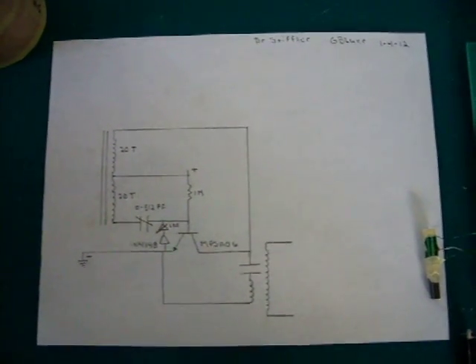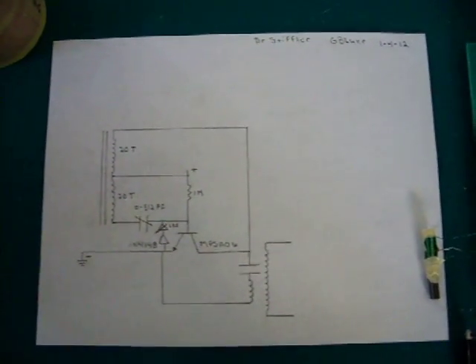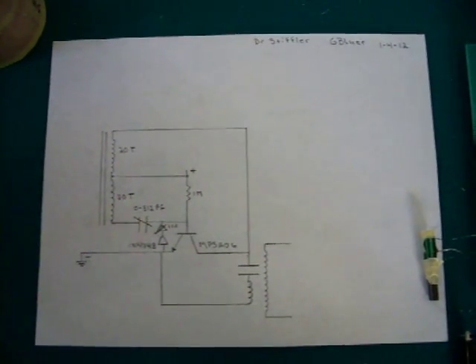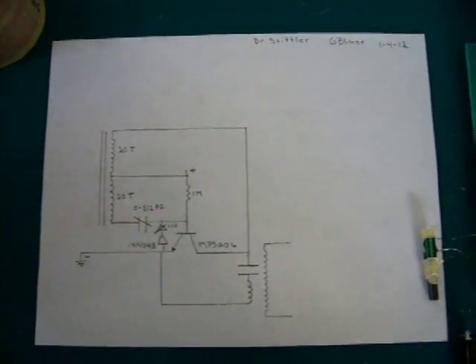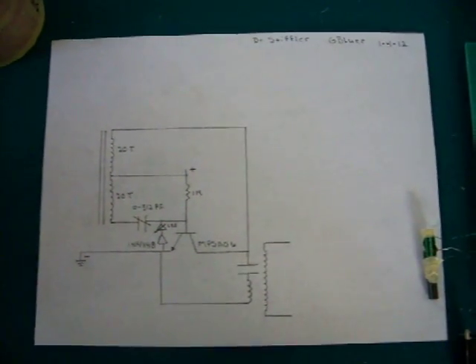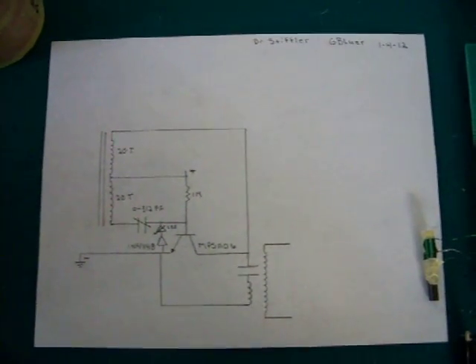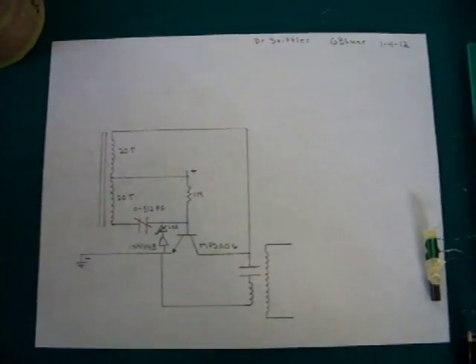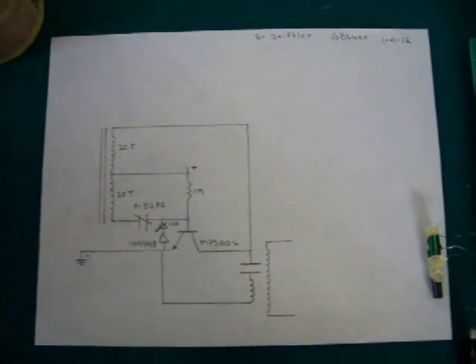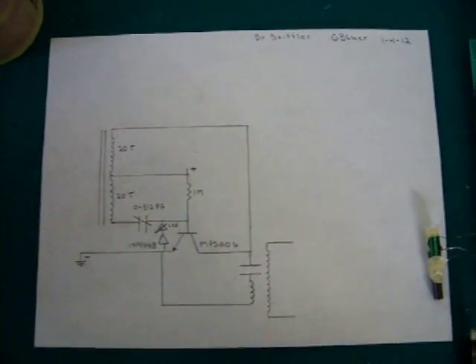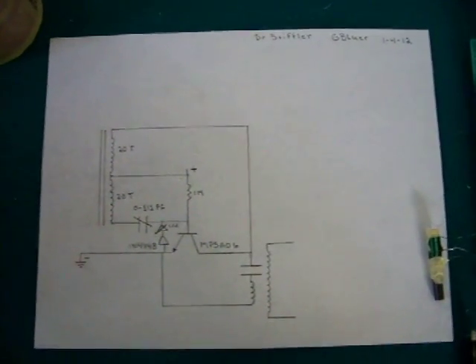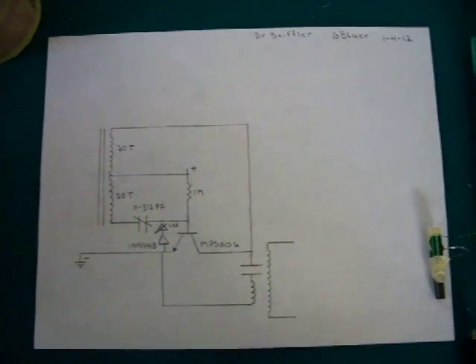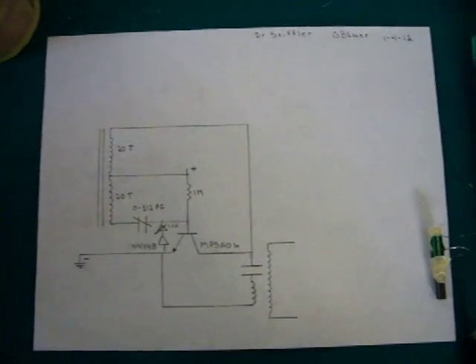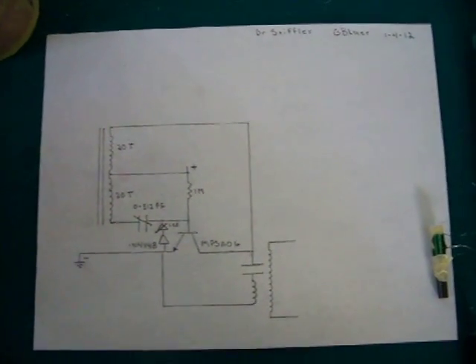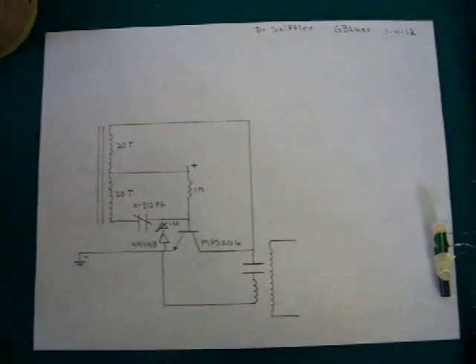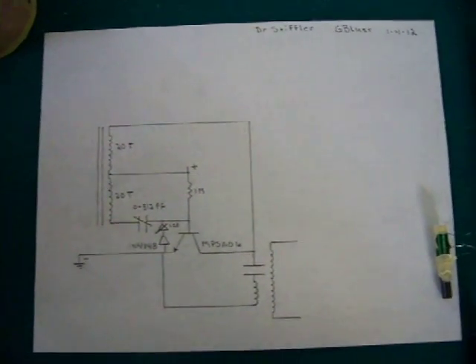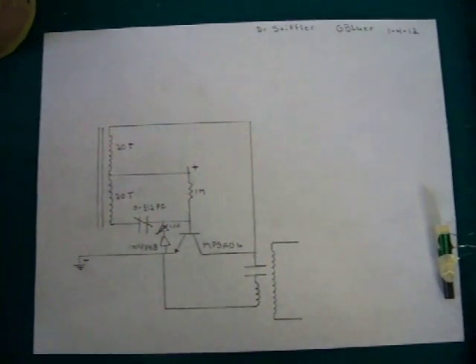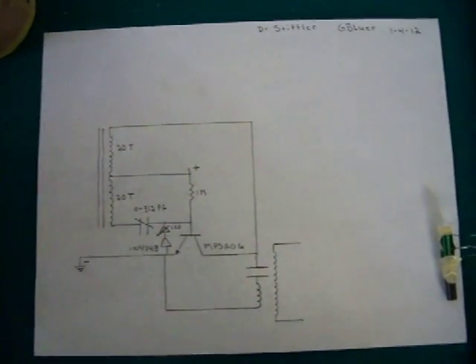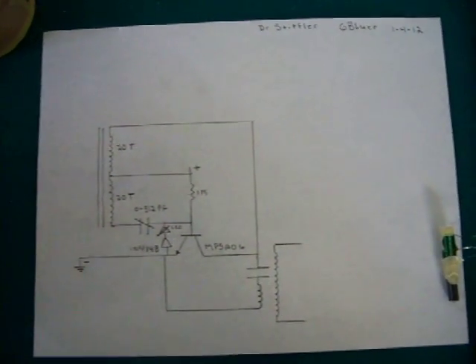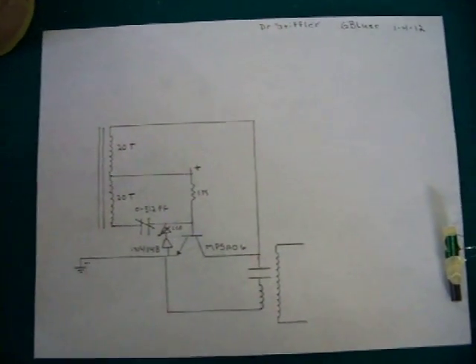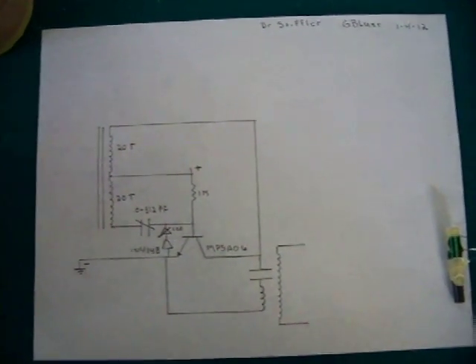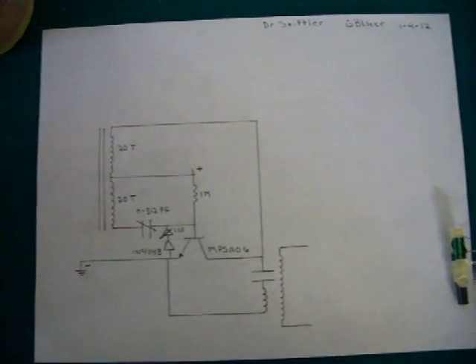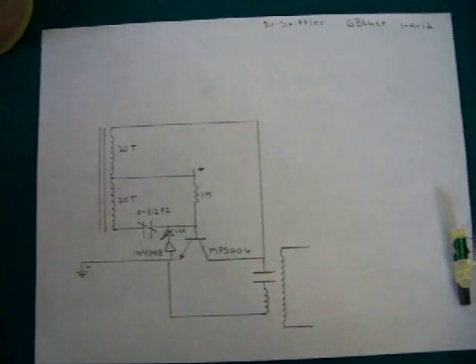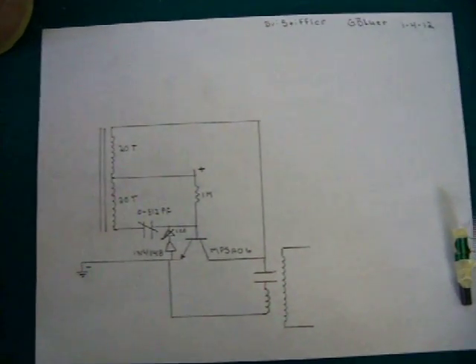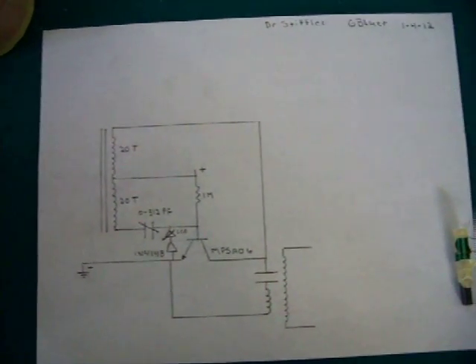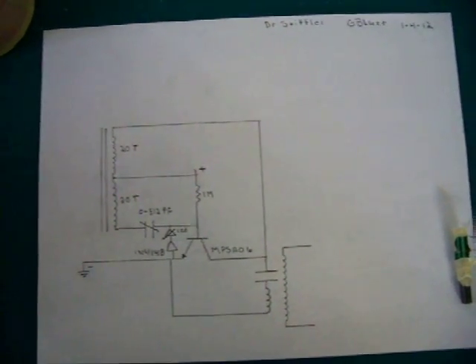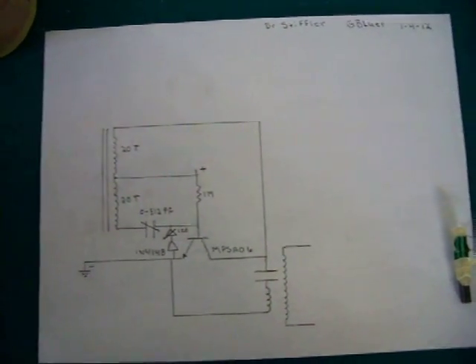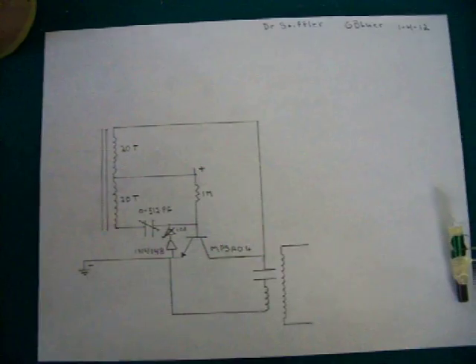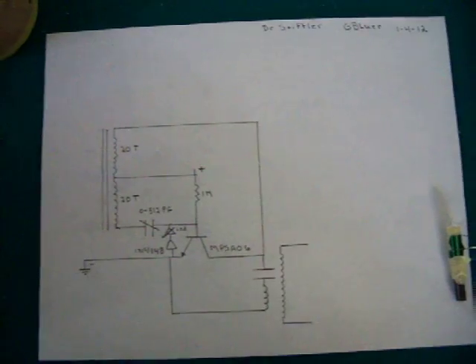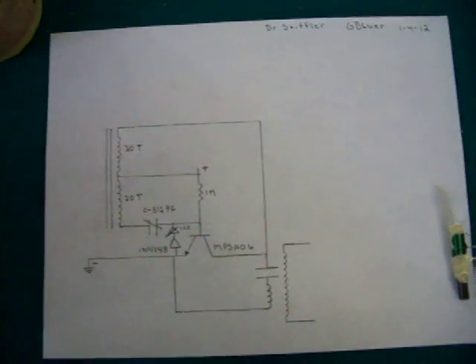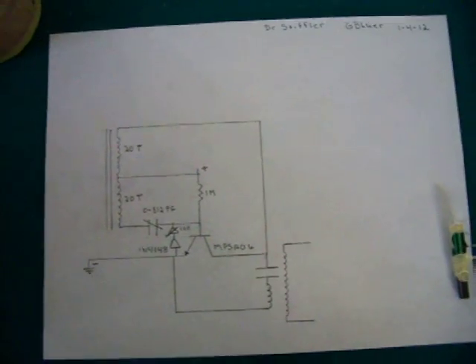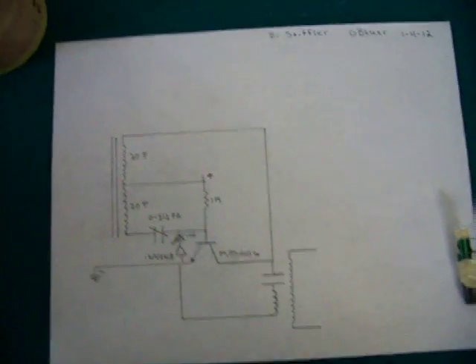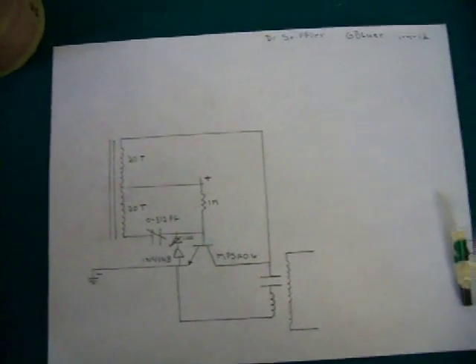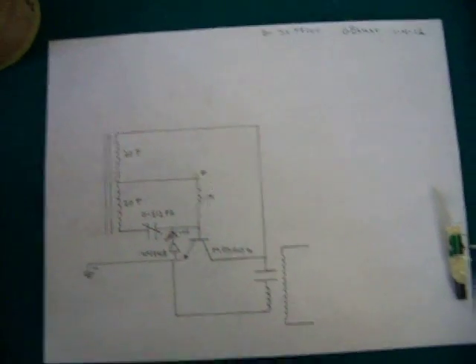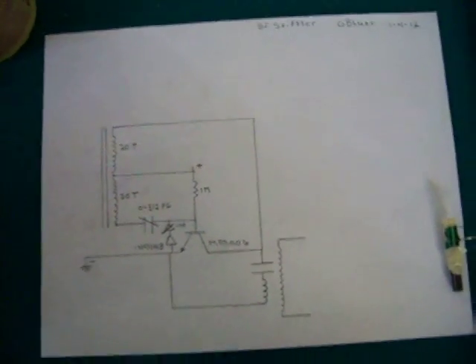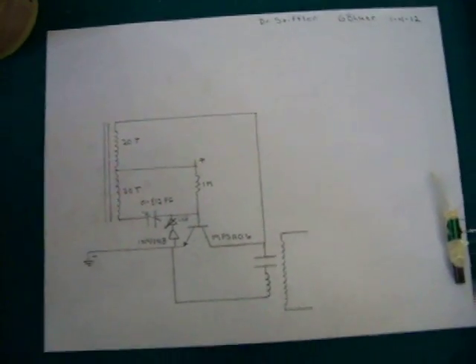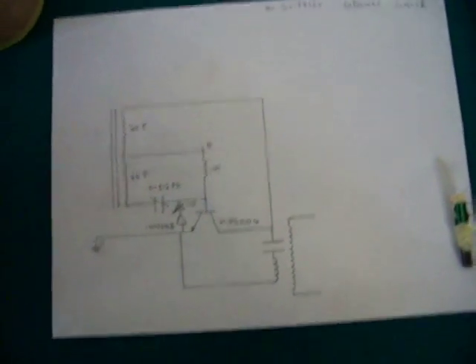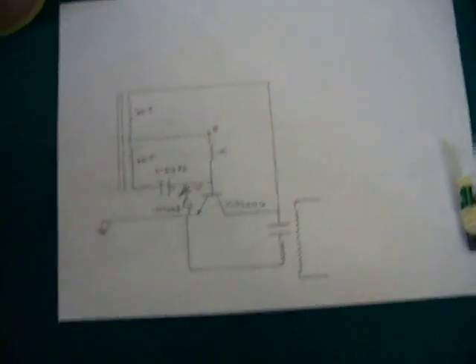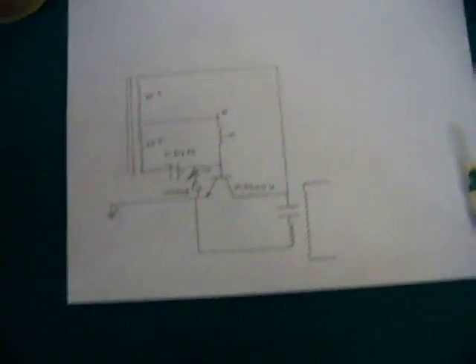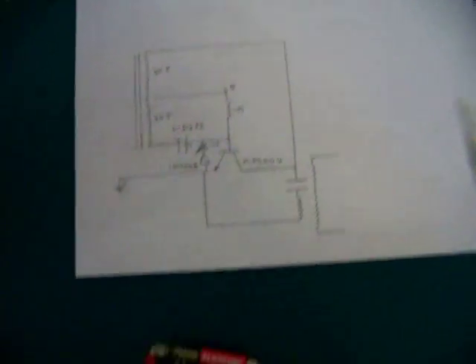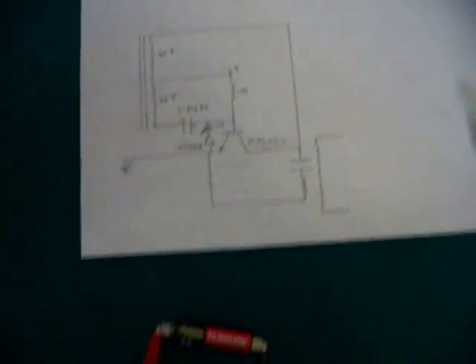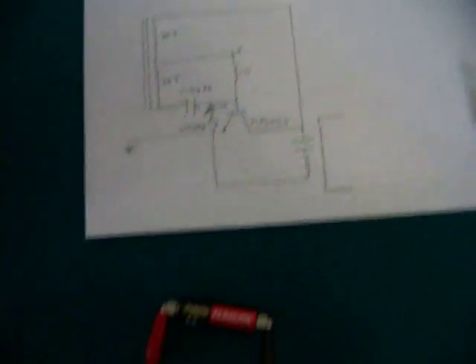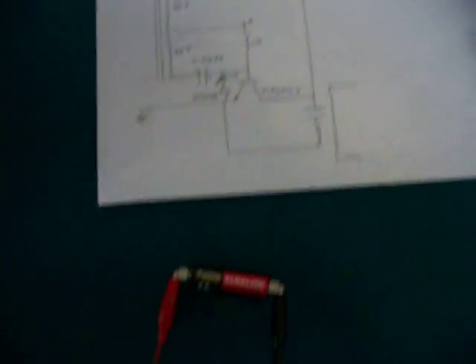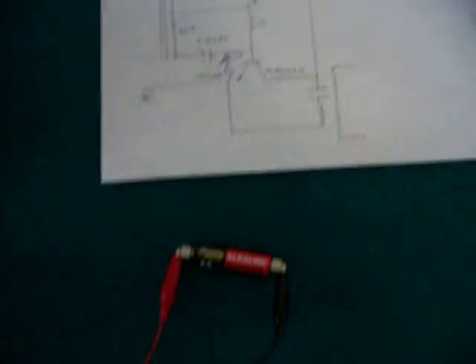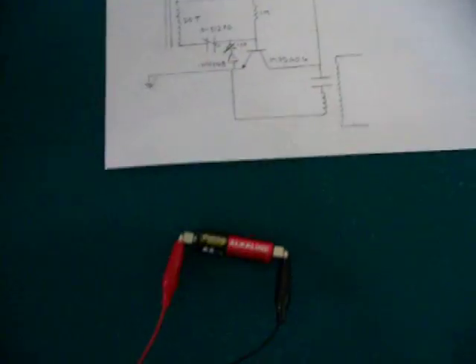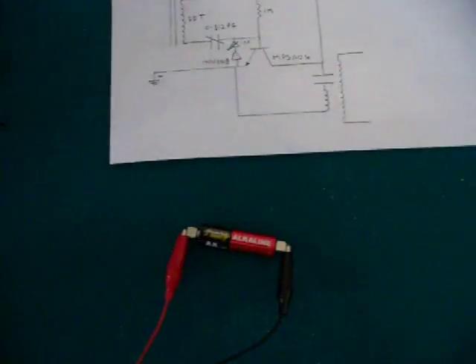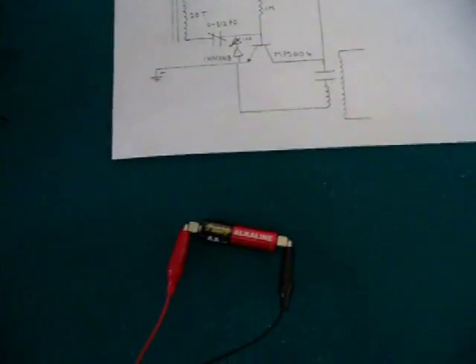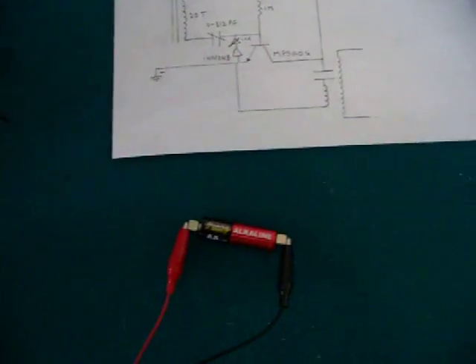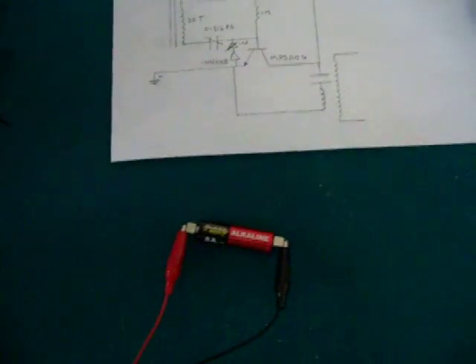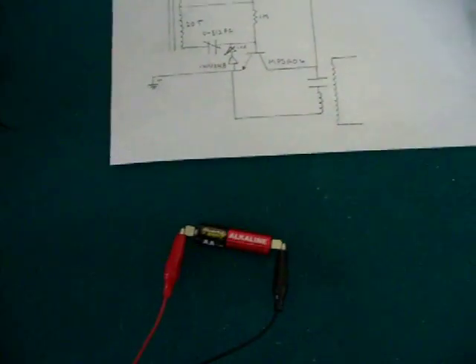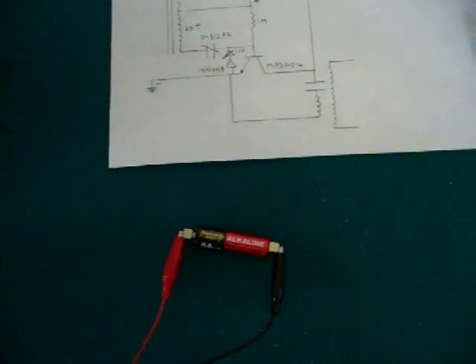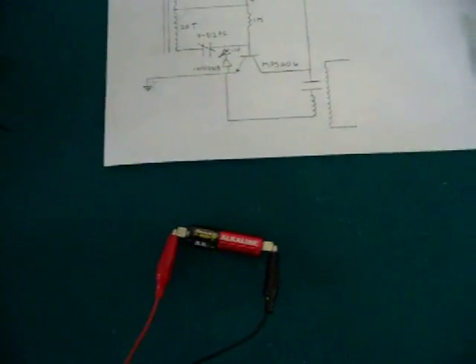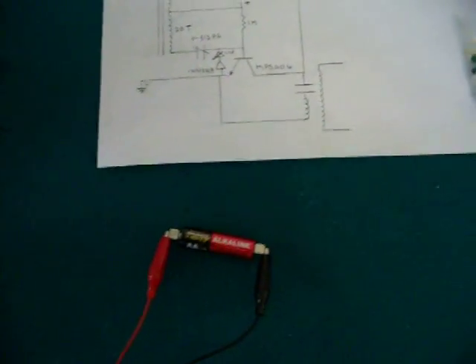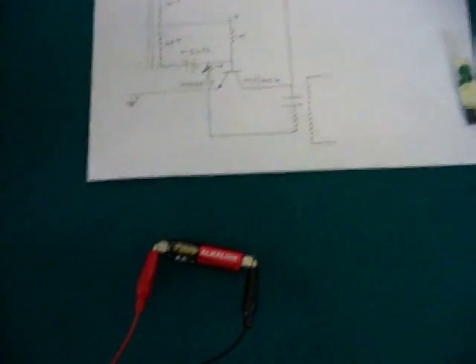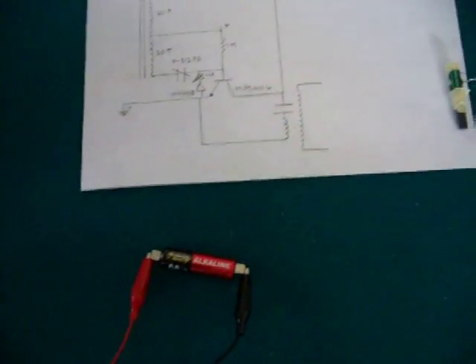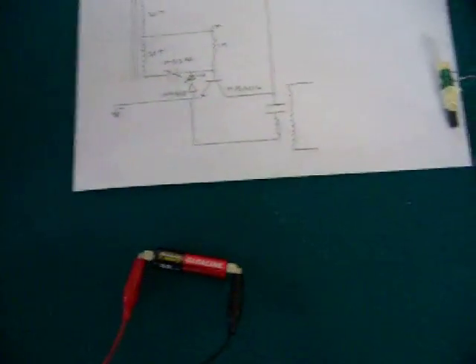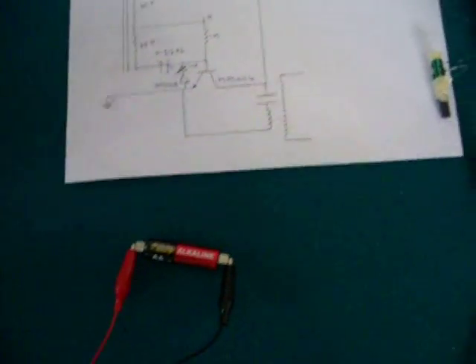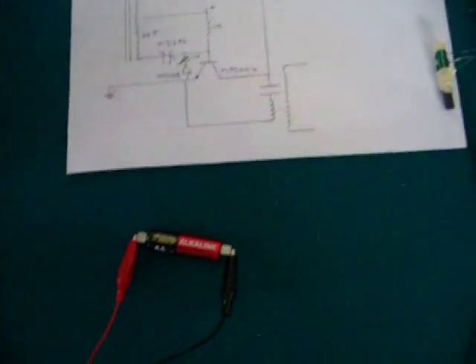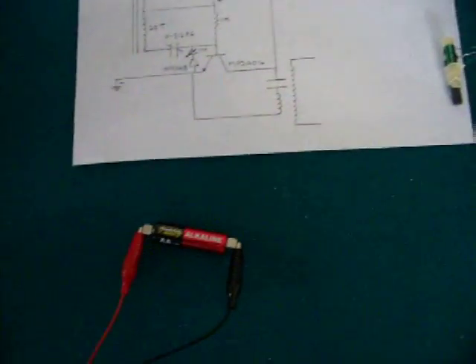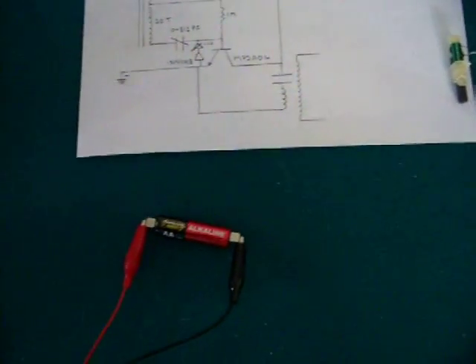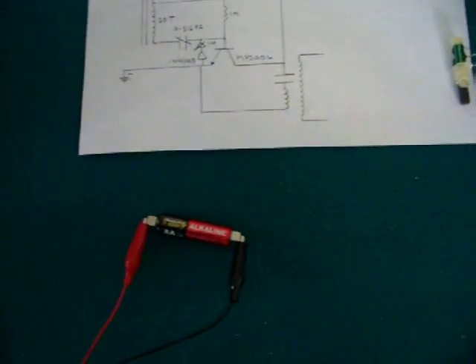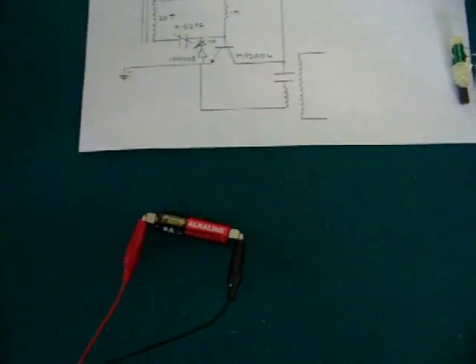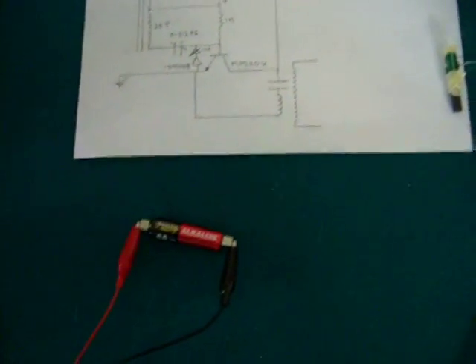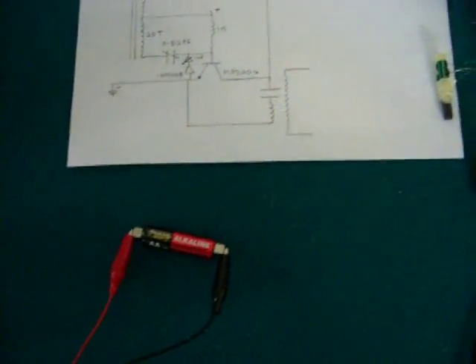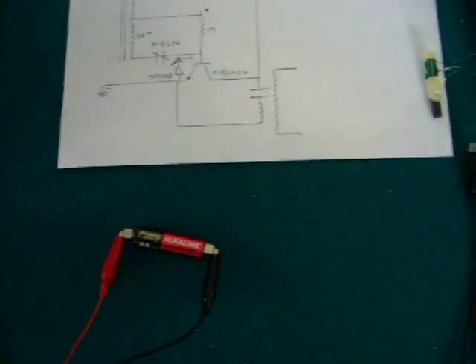For this test I'm using the same circuit I showed in my previous video, running off the same AA battery.